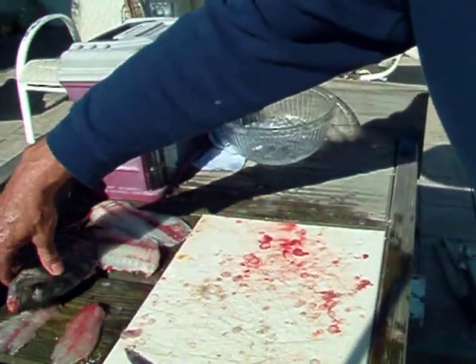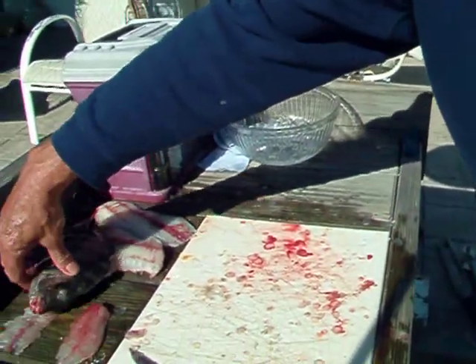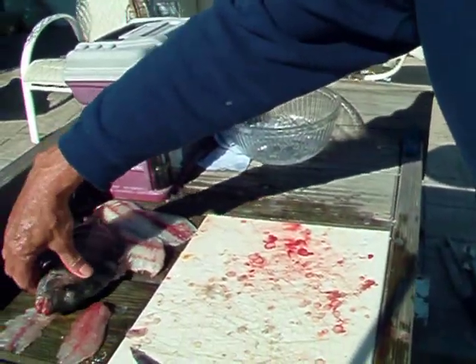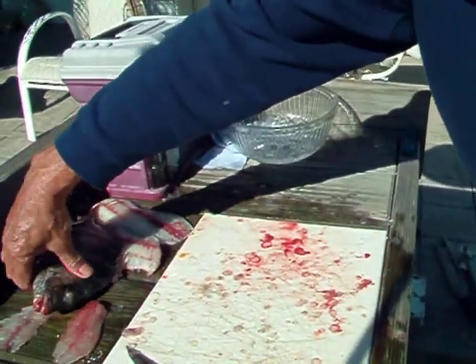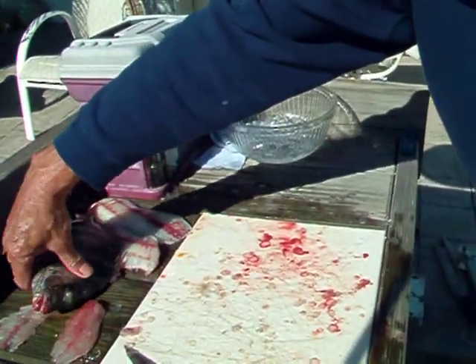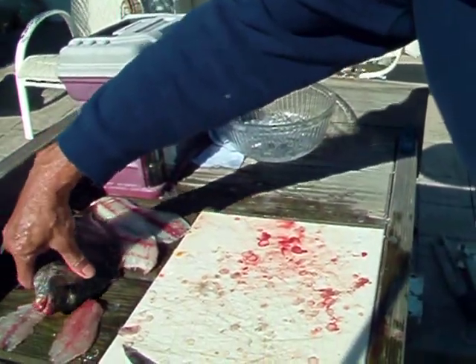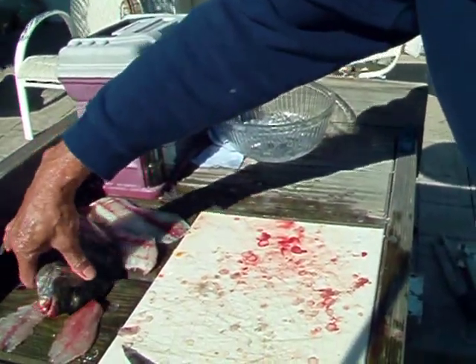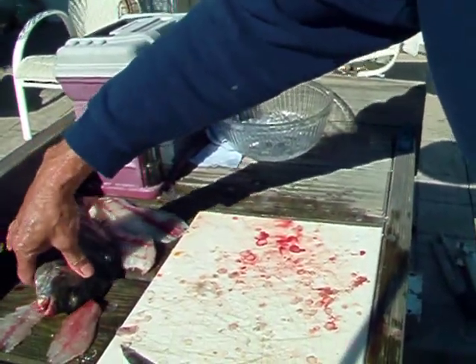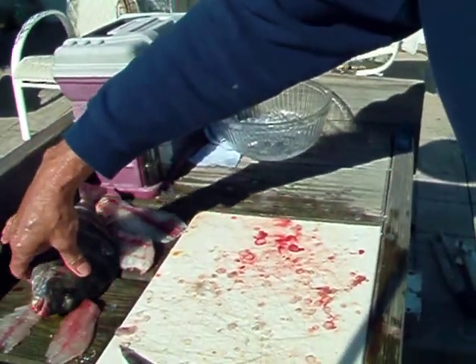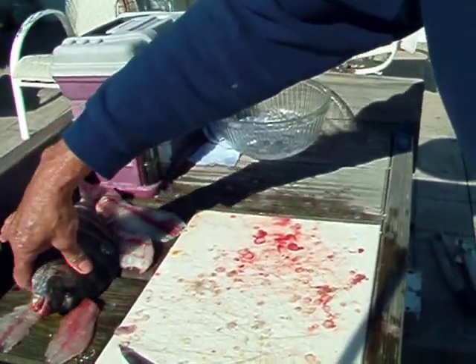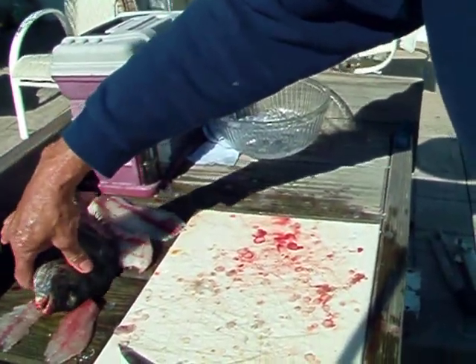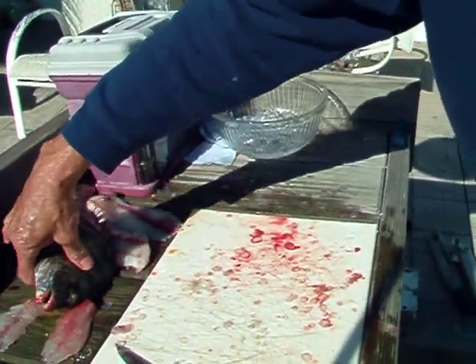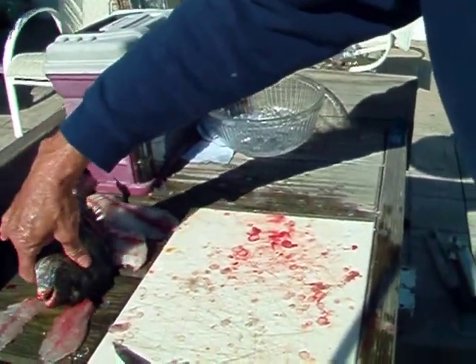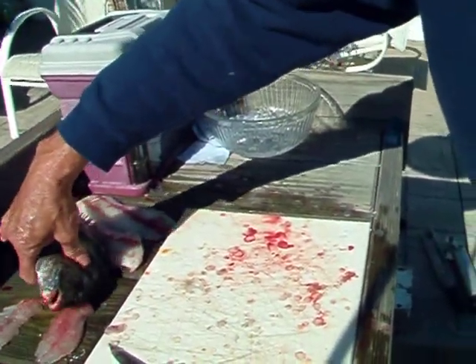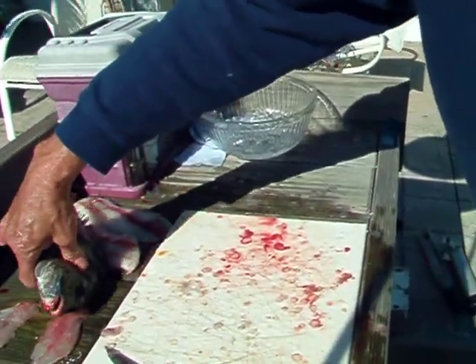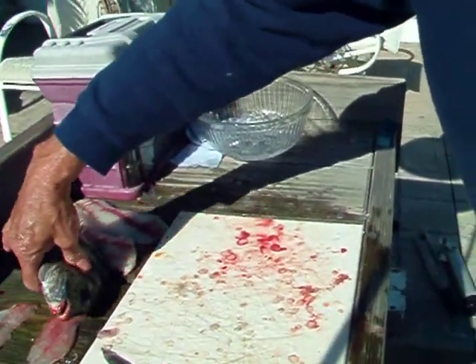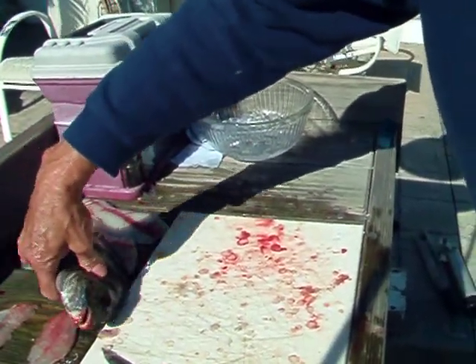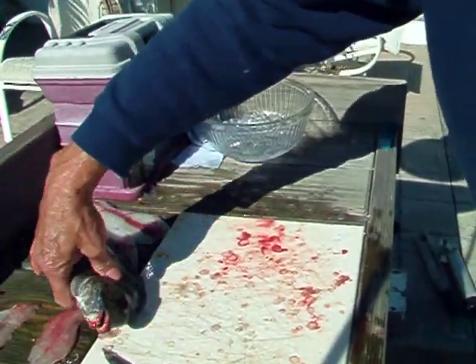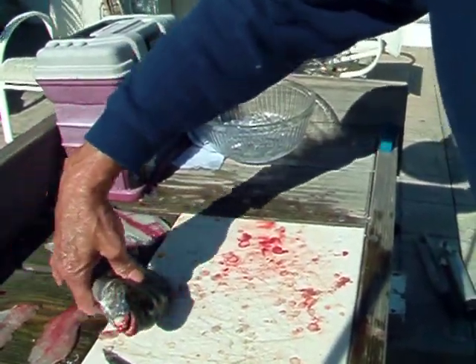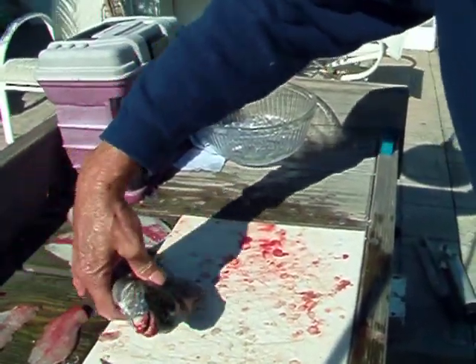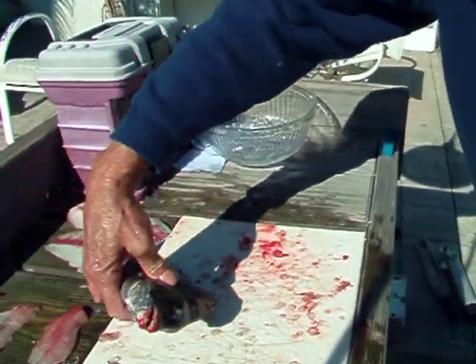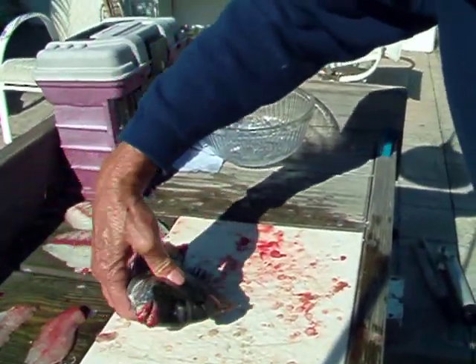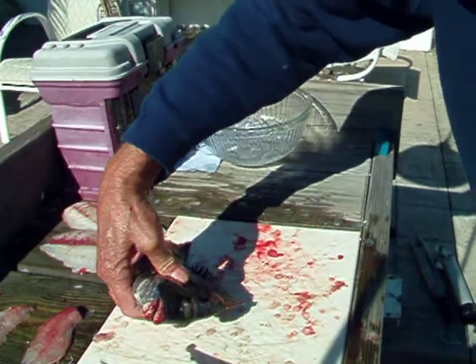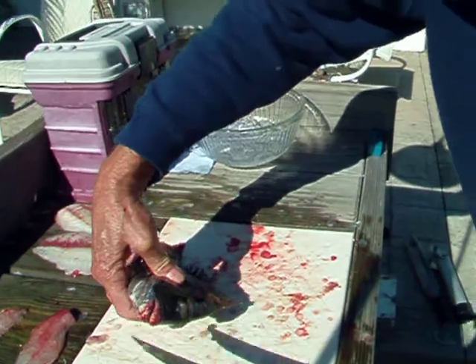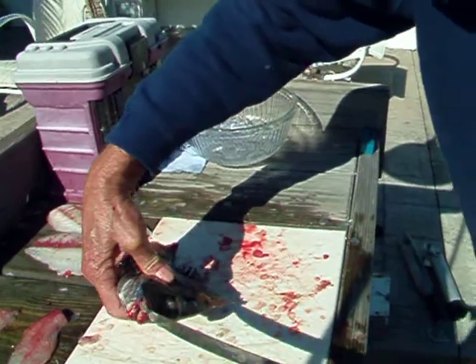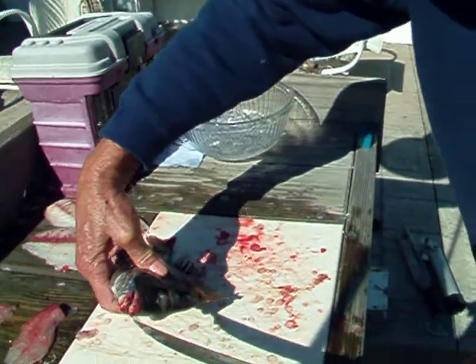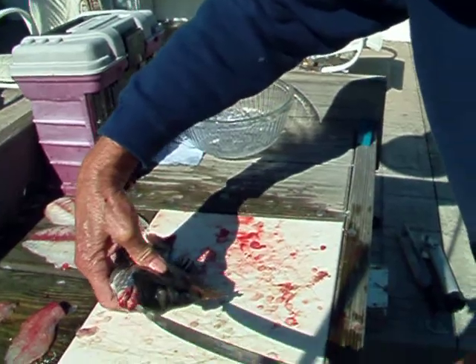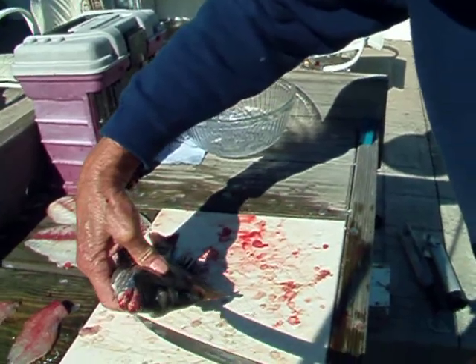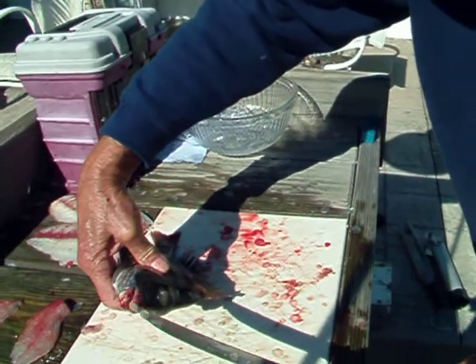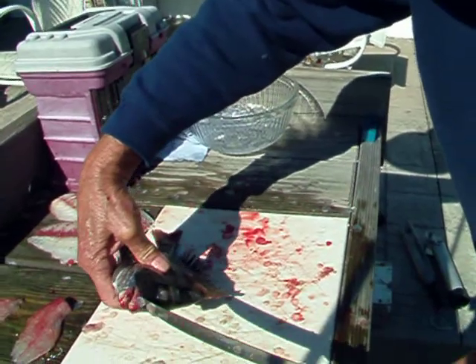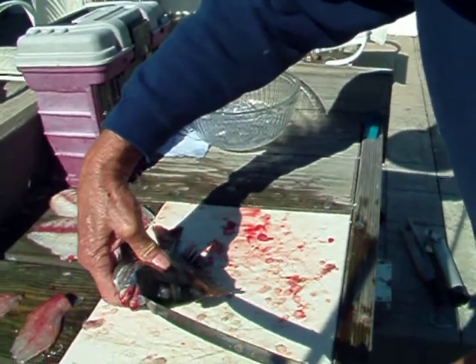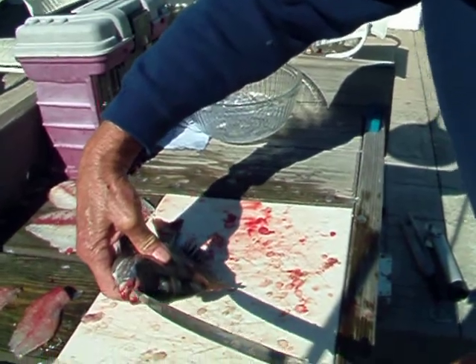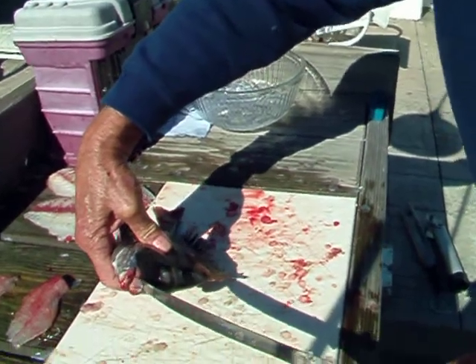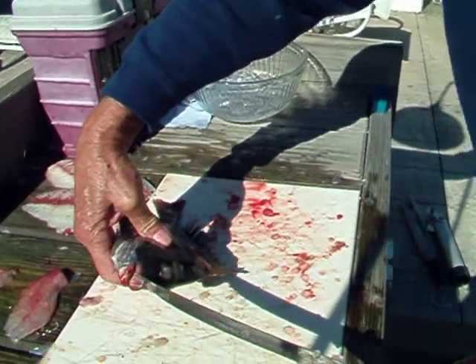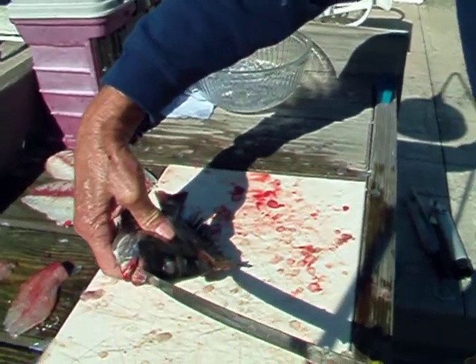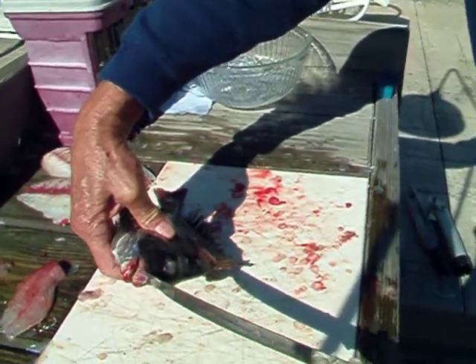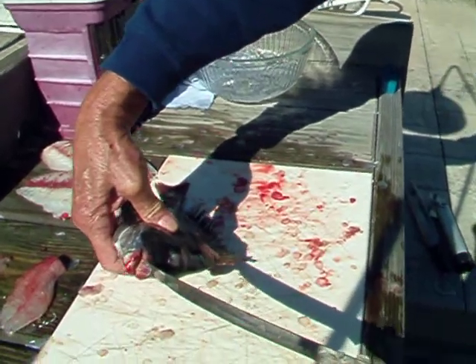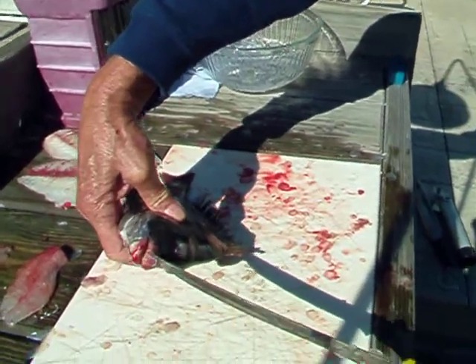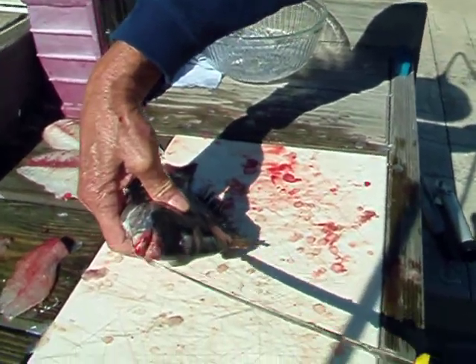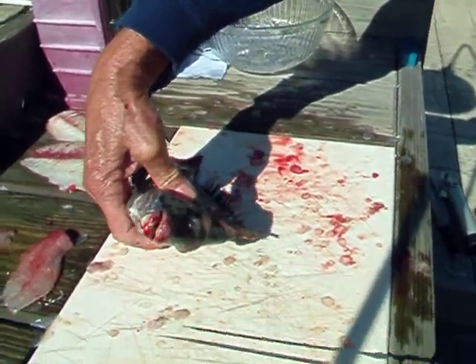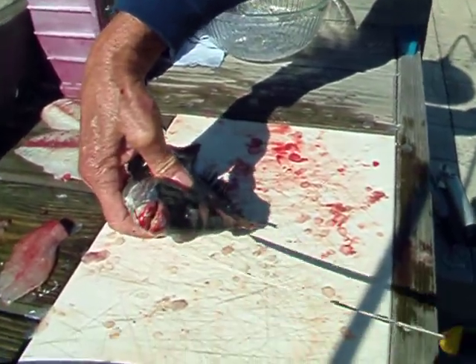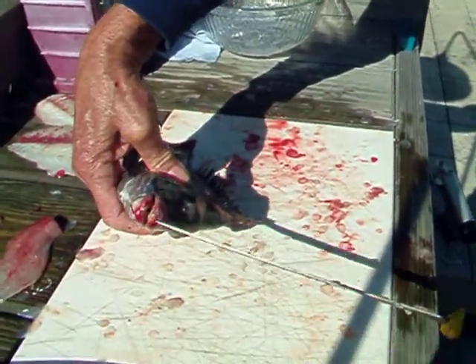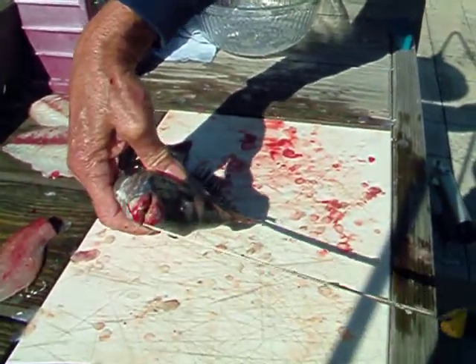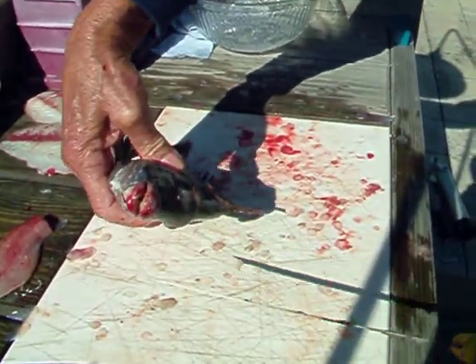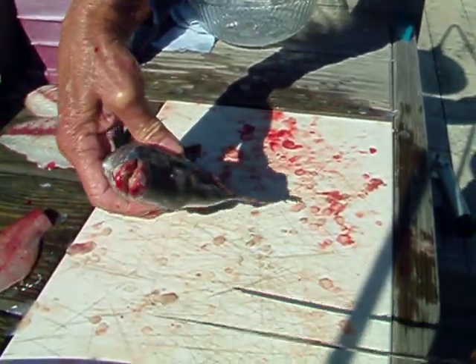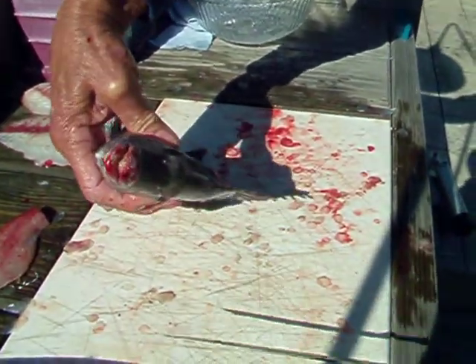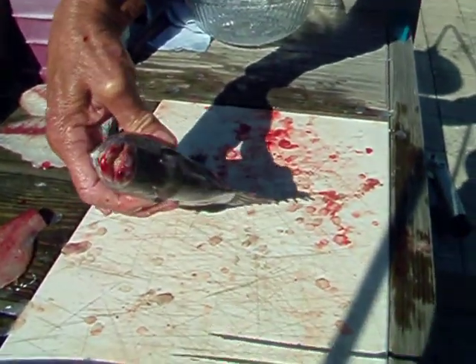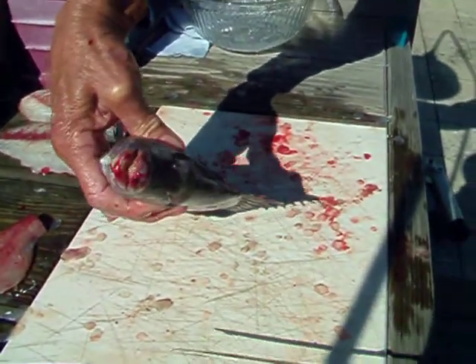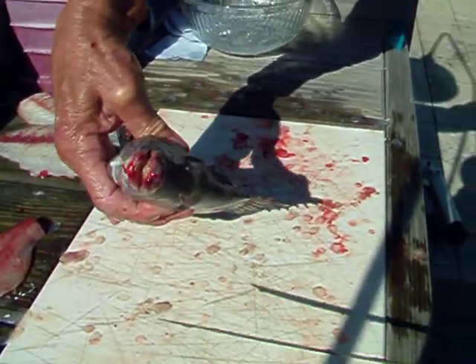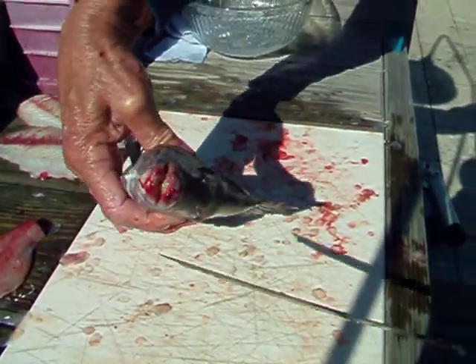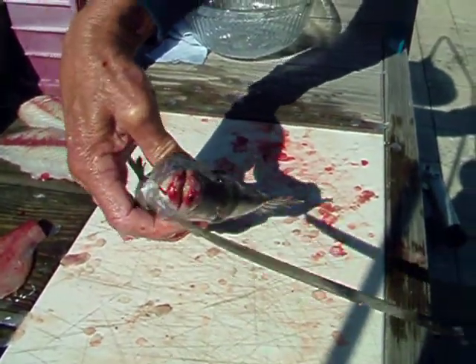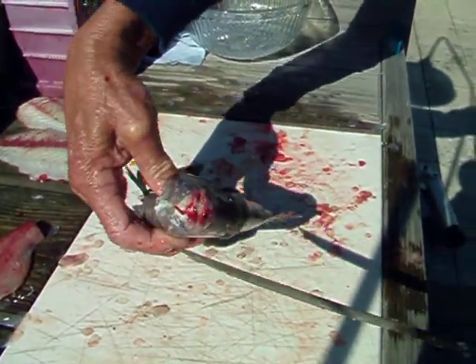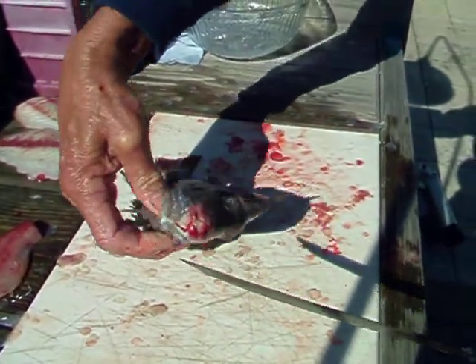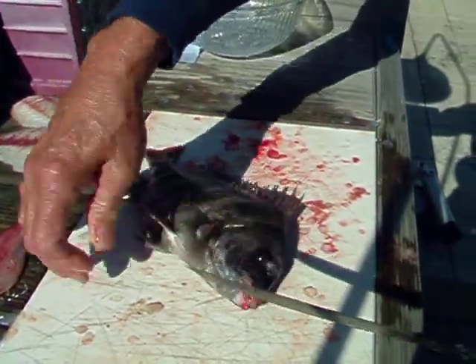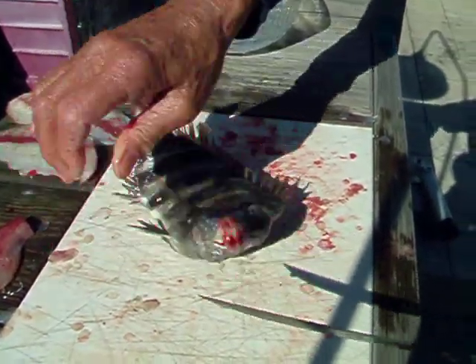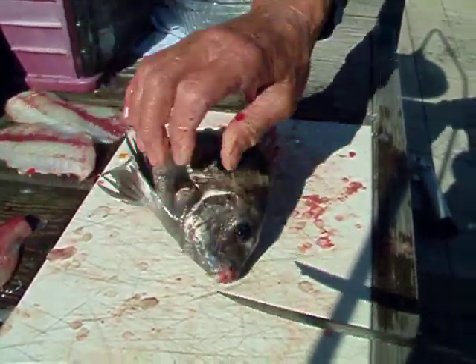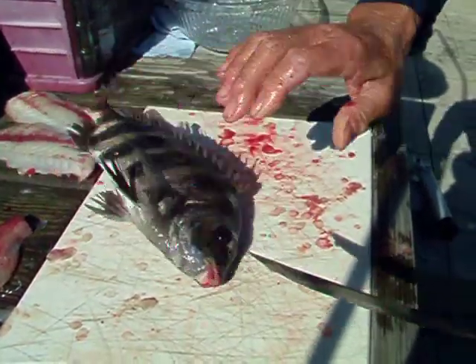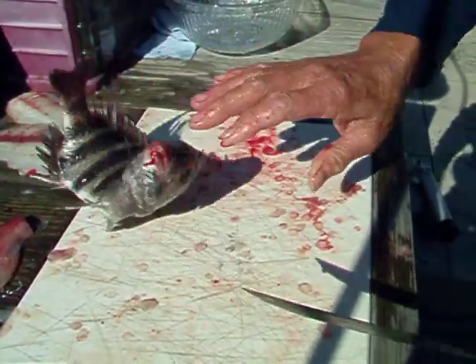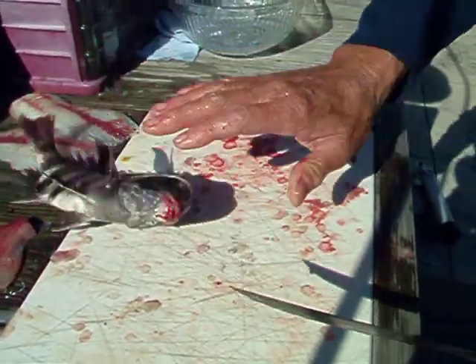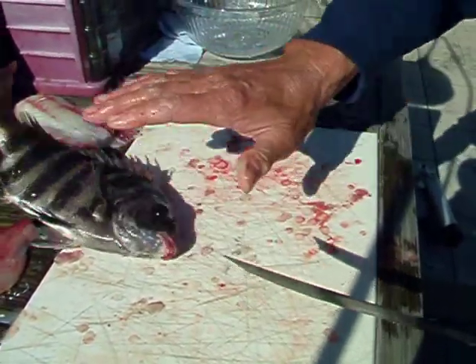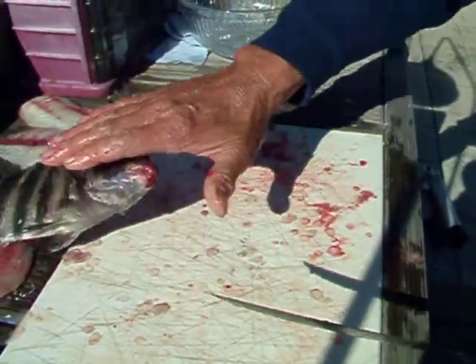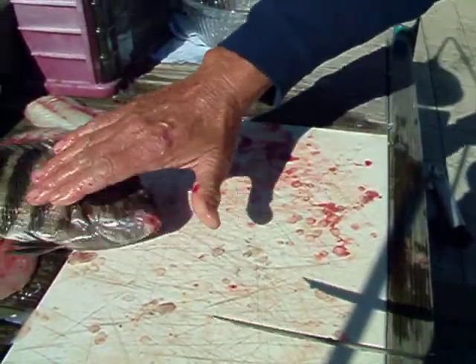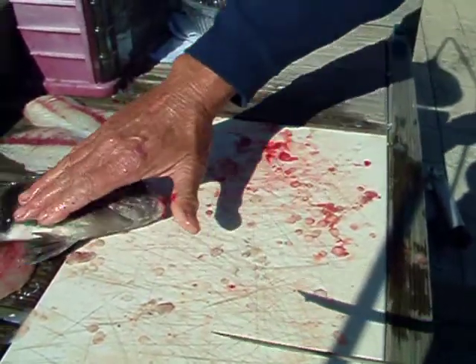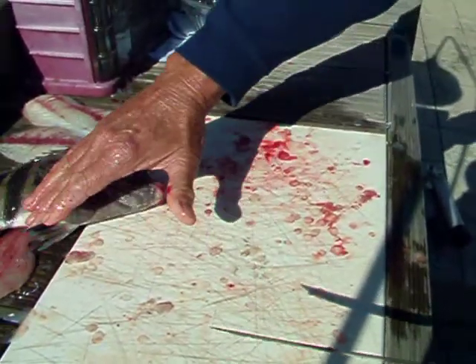Looks like the drum, but you saw the difference in the teeth. See the teeth there? They've got teeth just like humans.